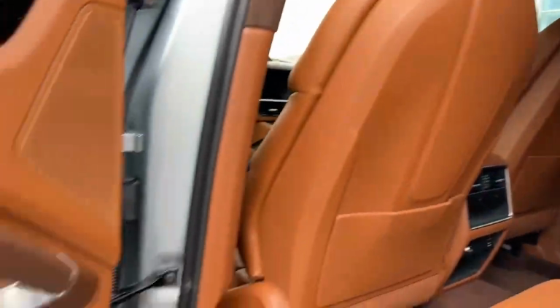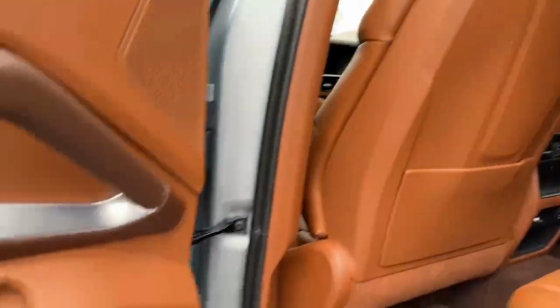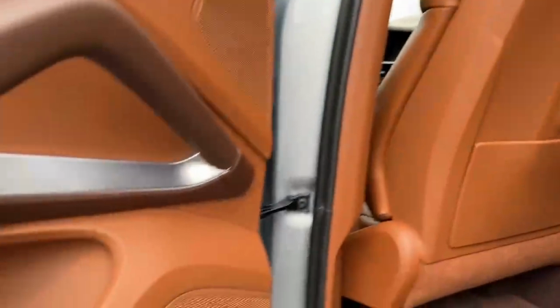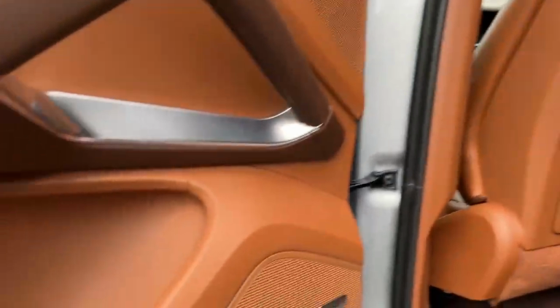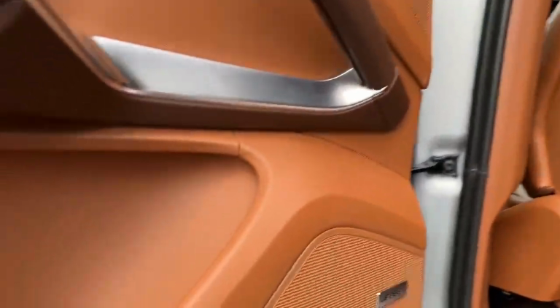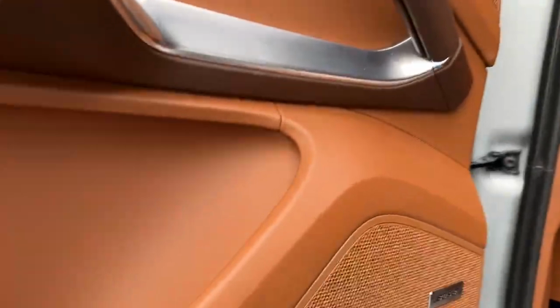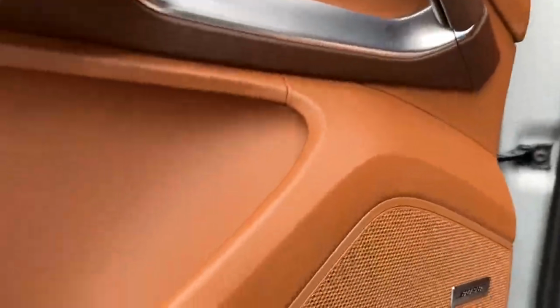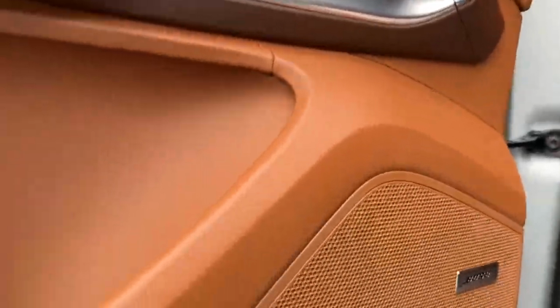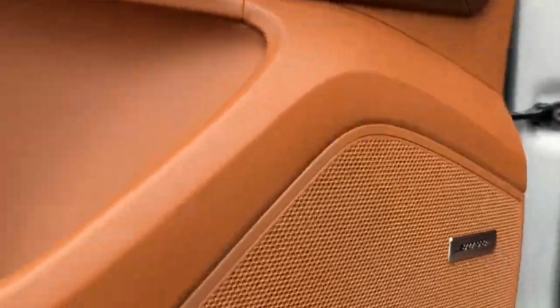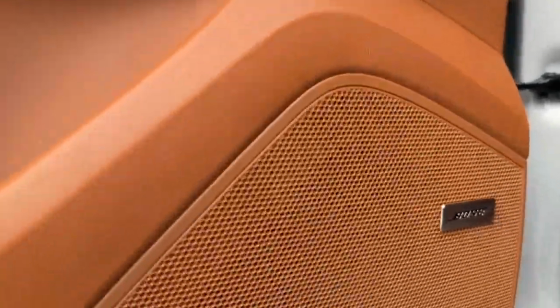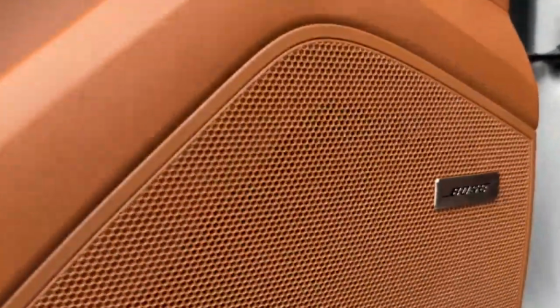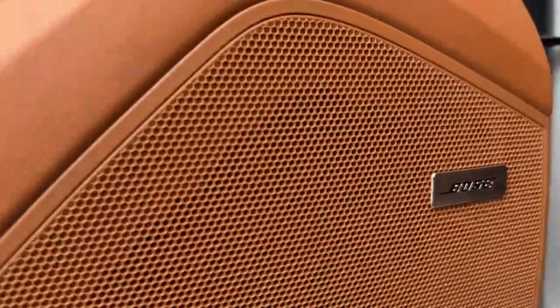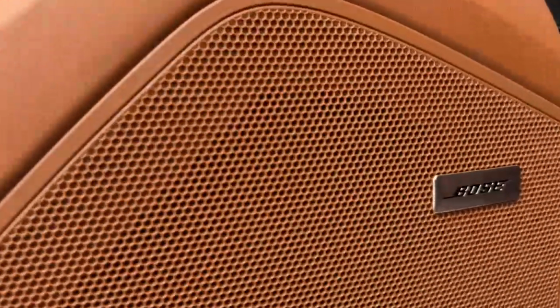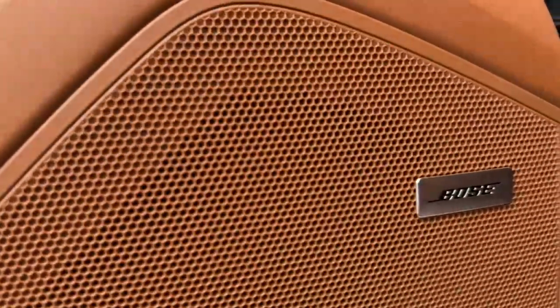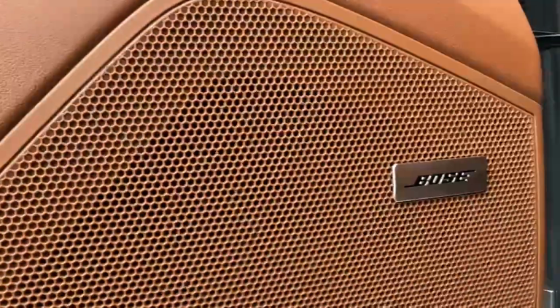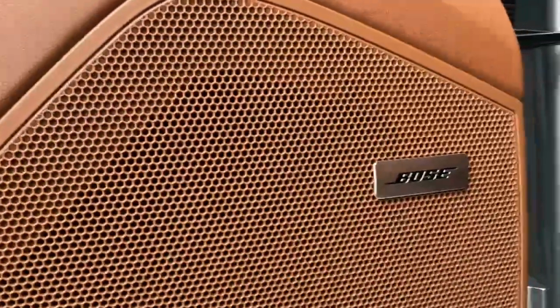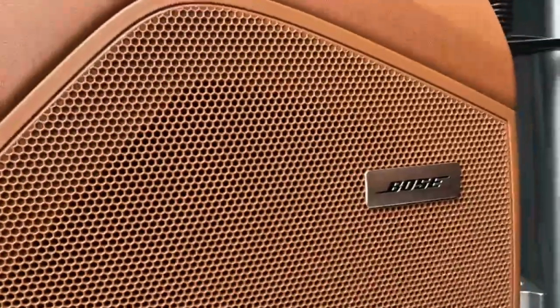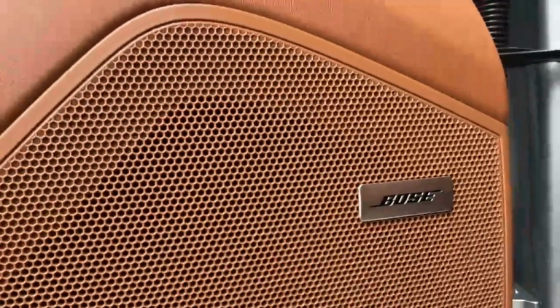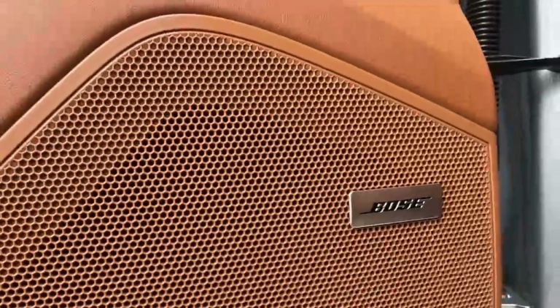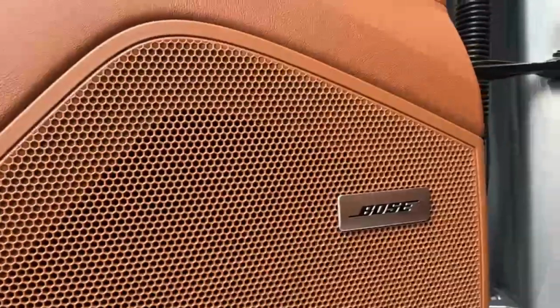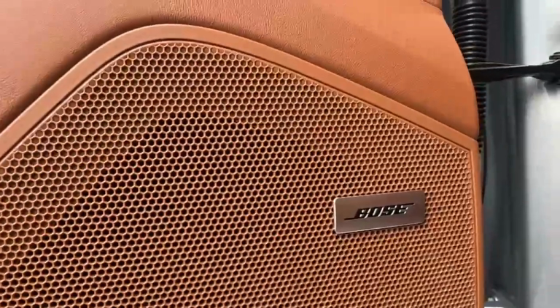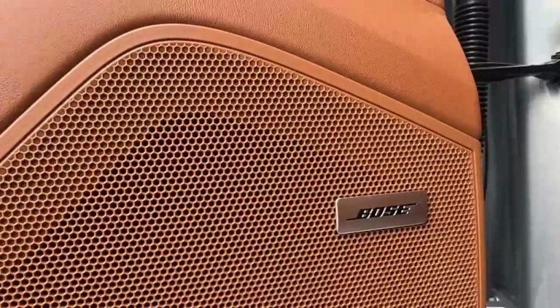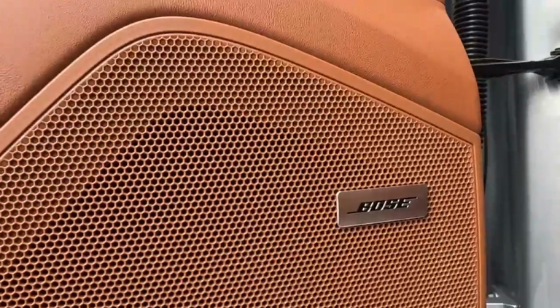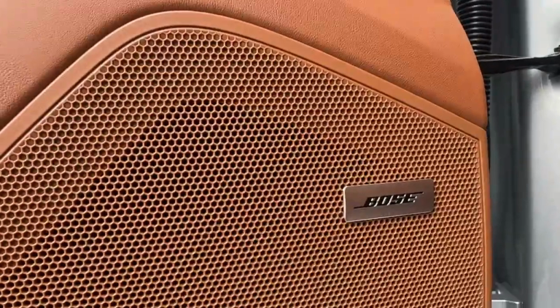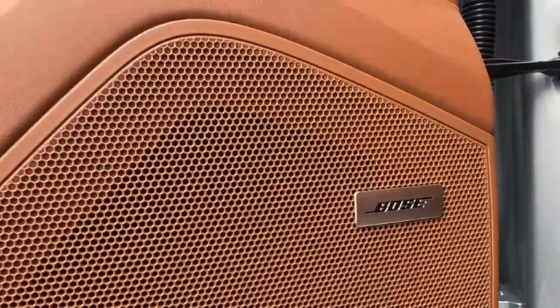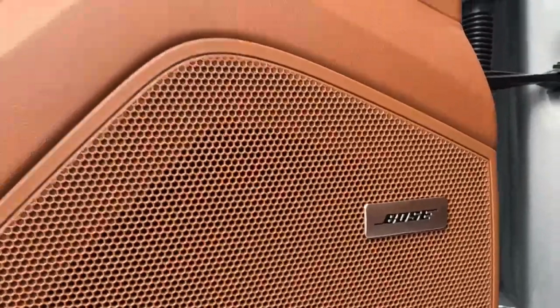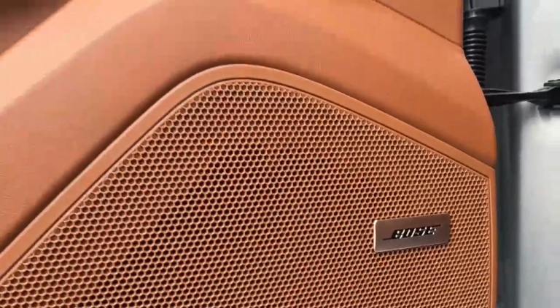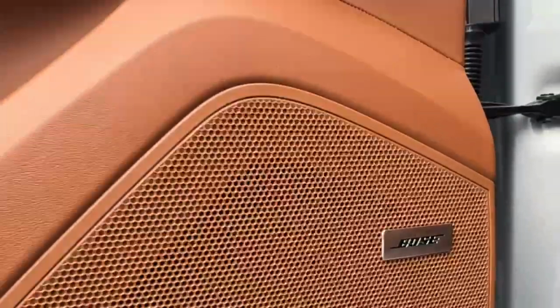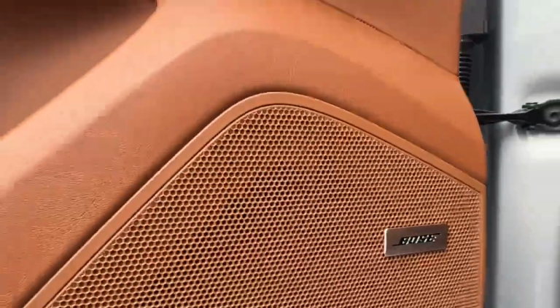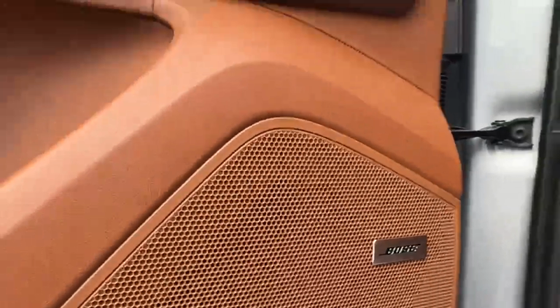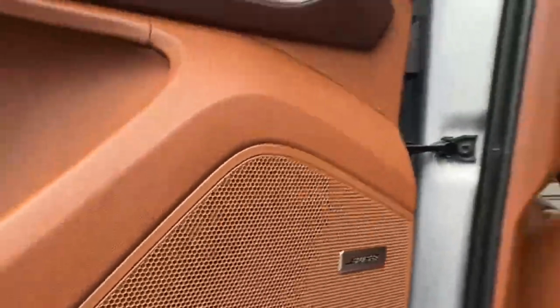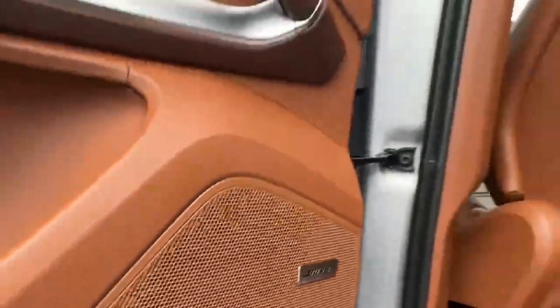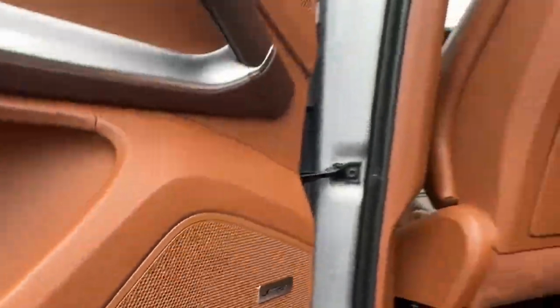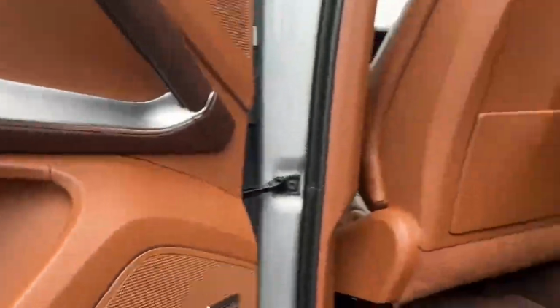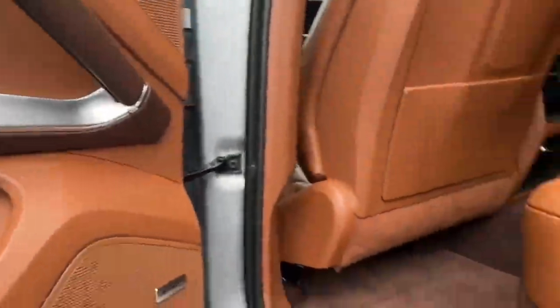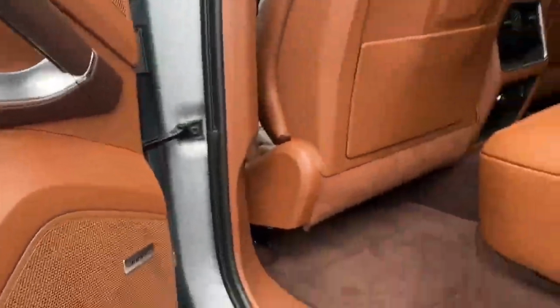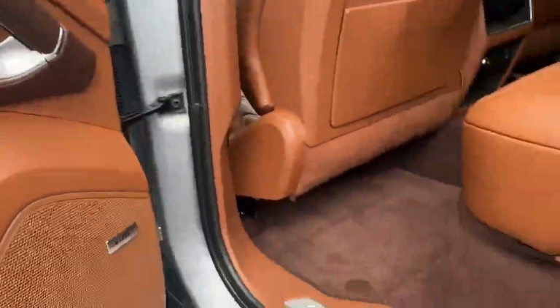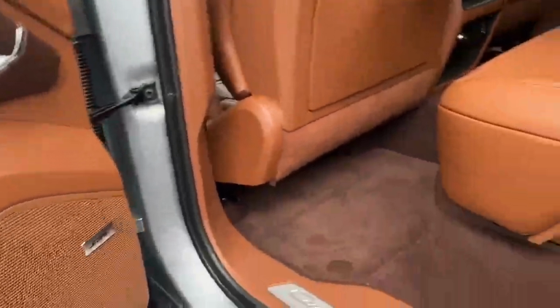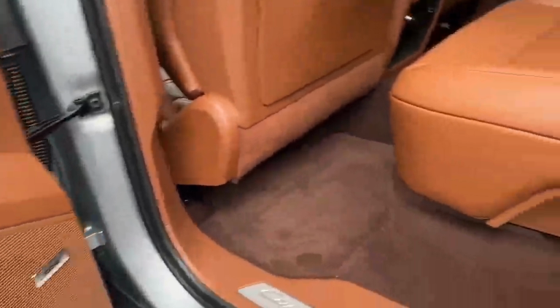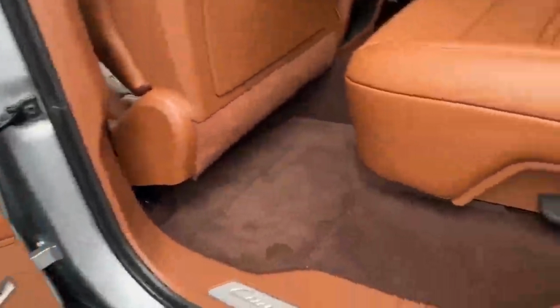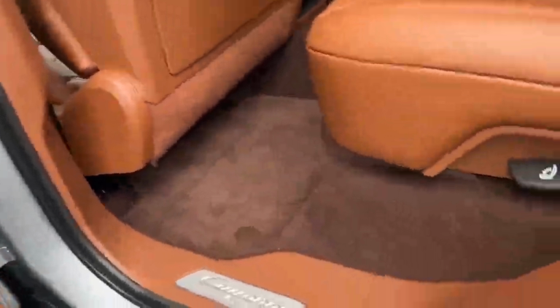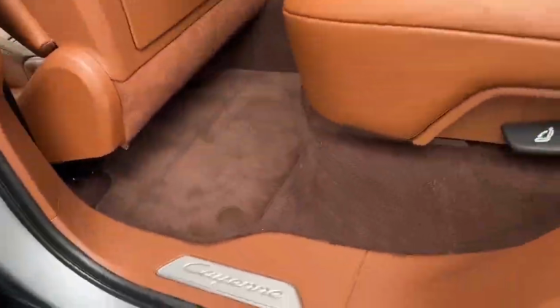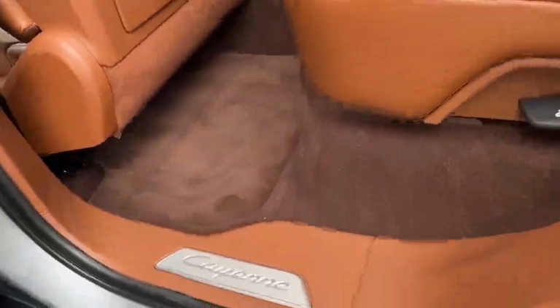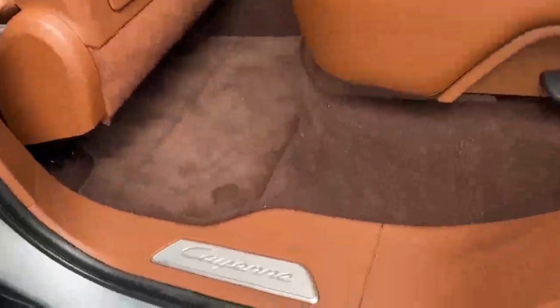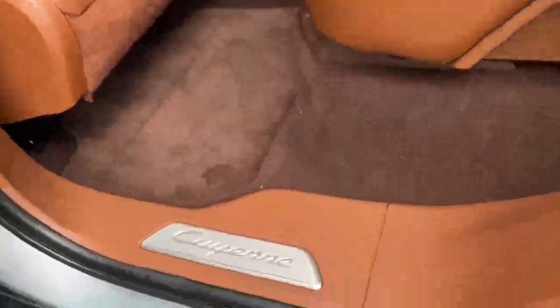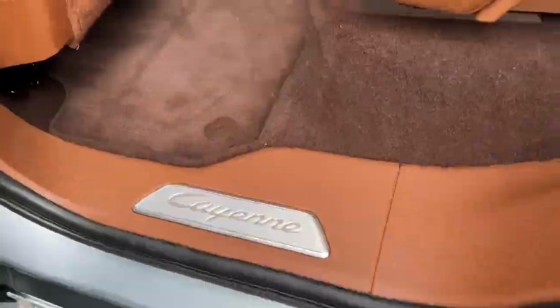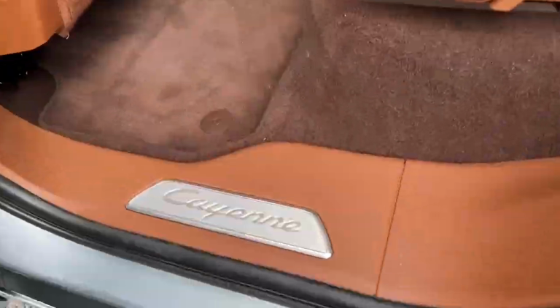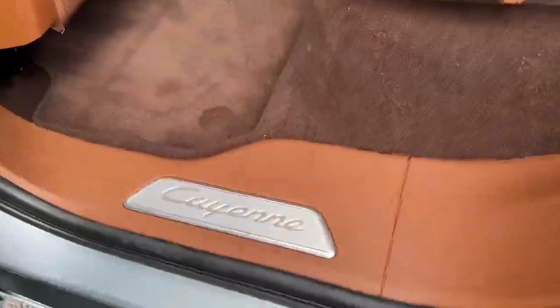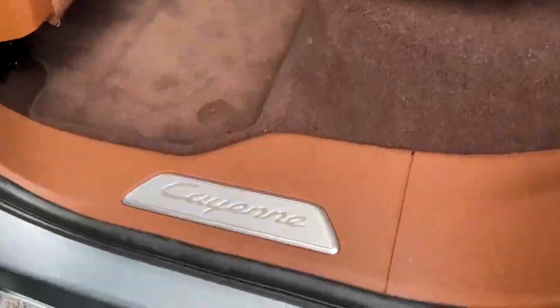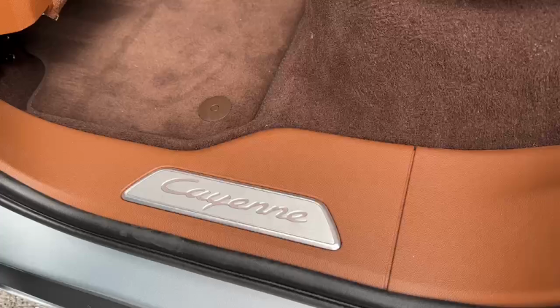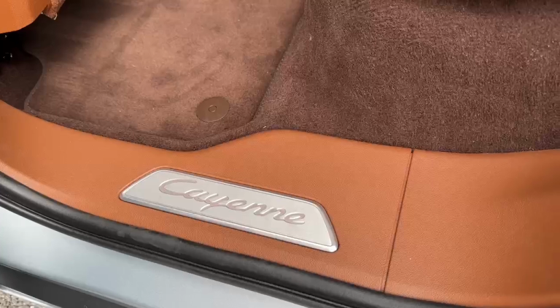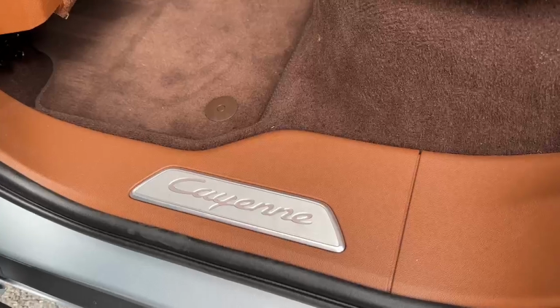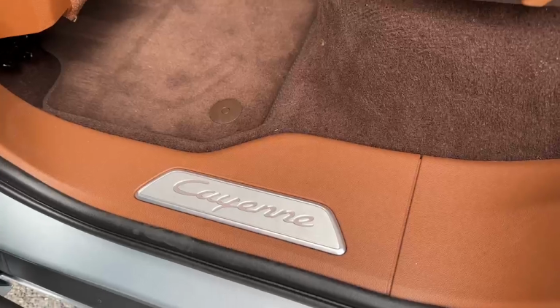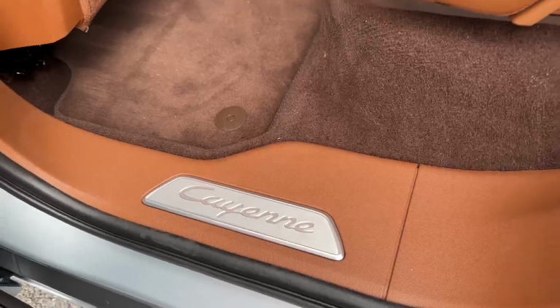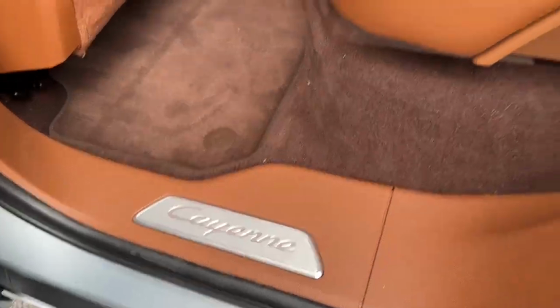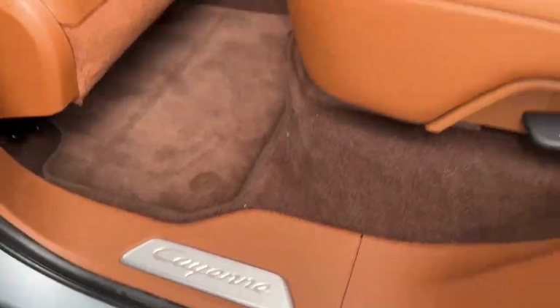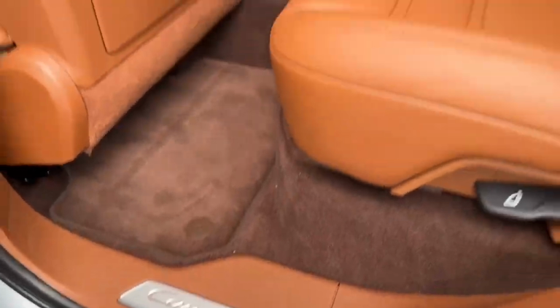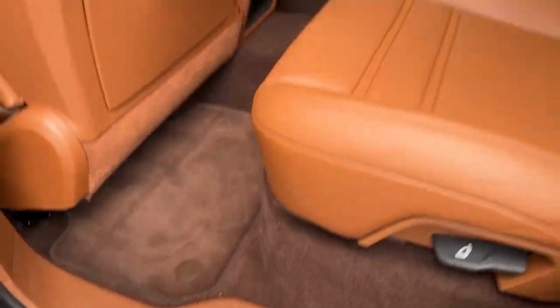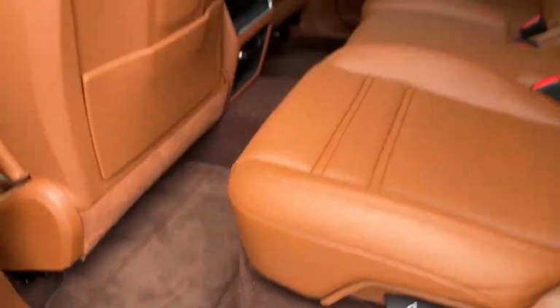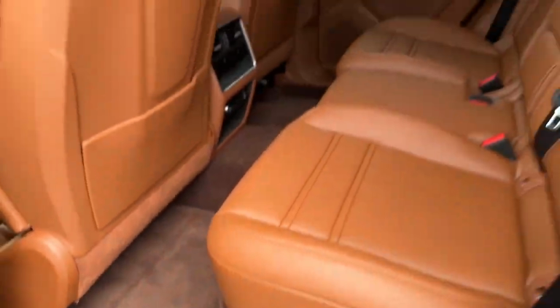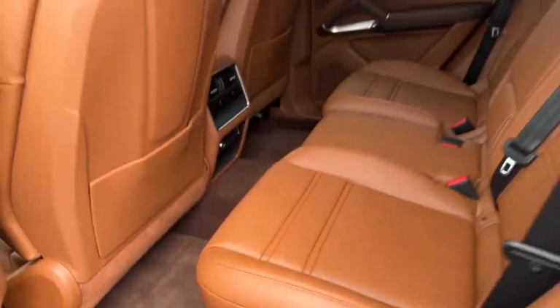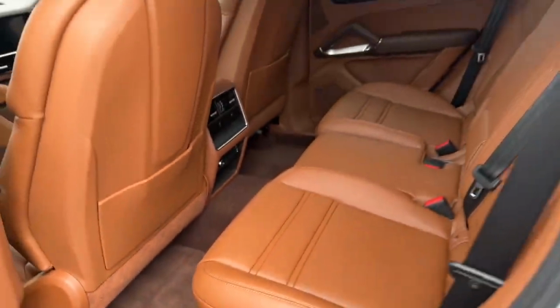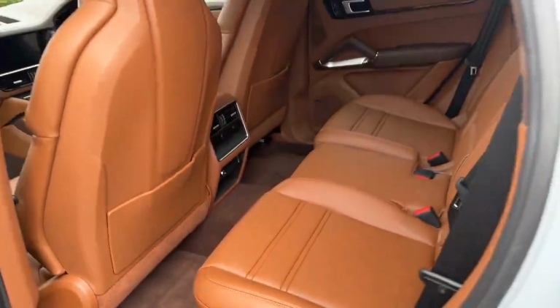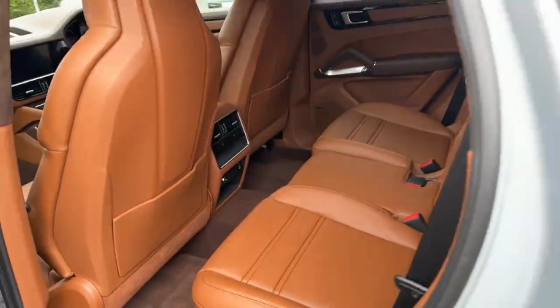Throughout the whole system, we can see it has a Bose surround sound system throughout the car, and model designation on the door sills.